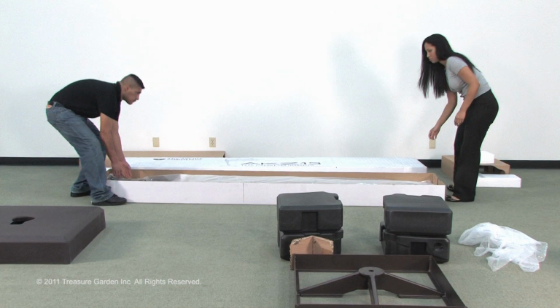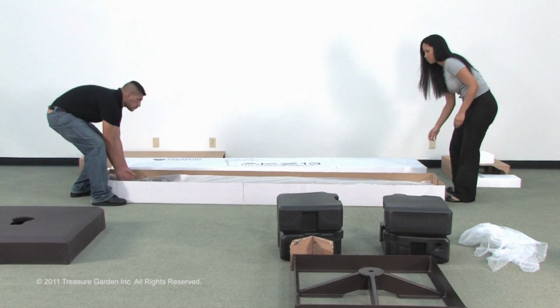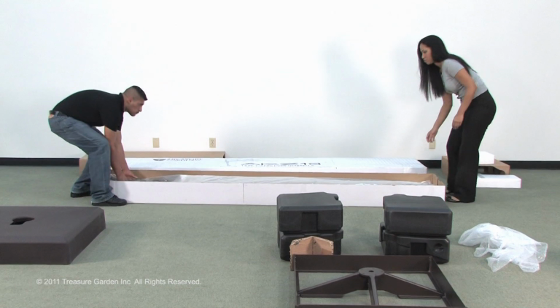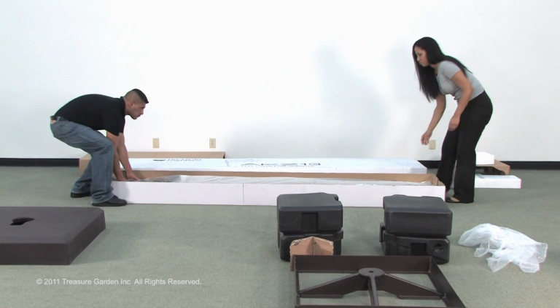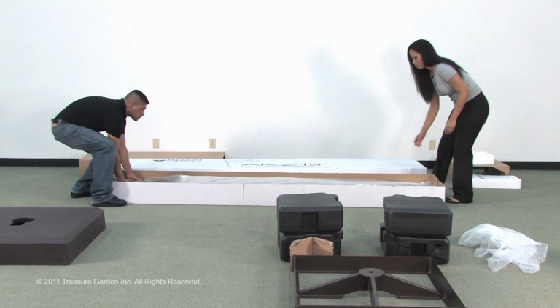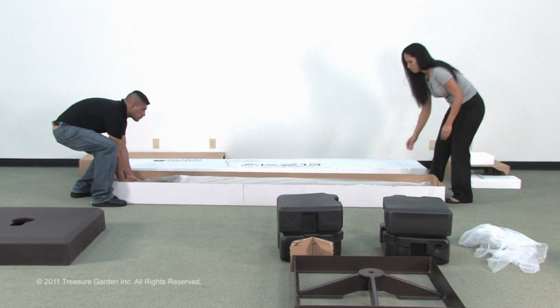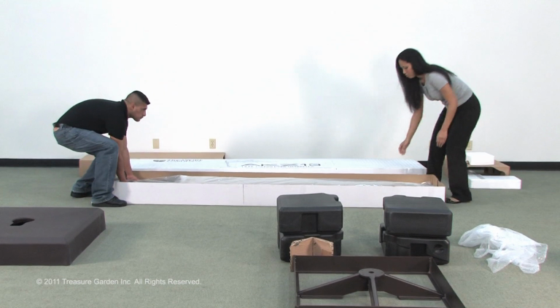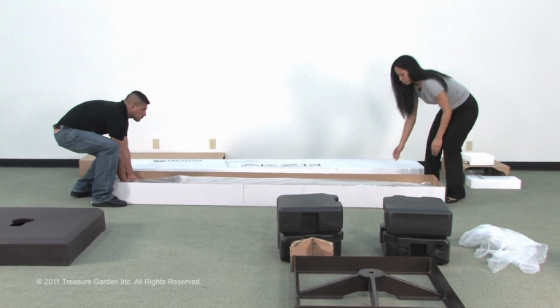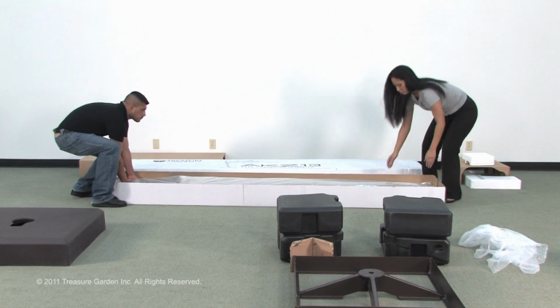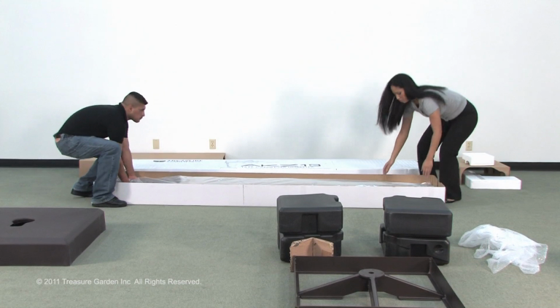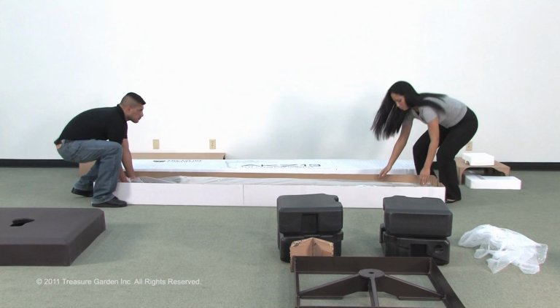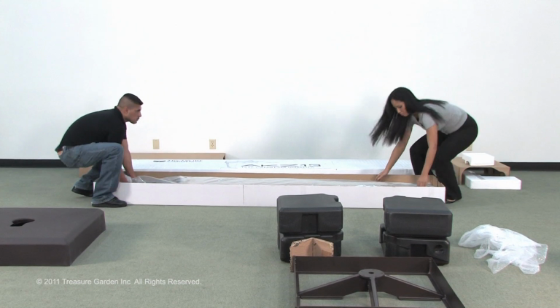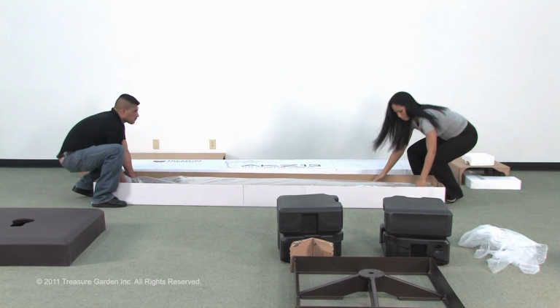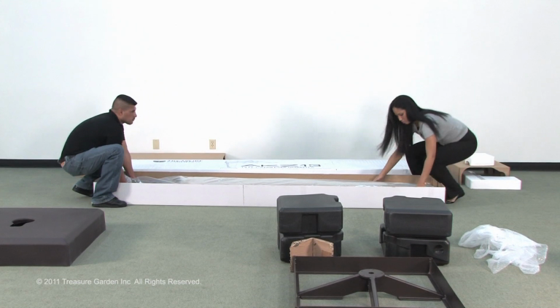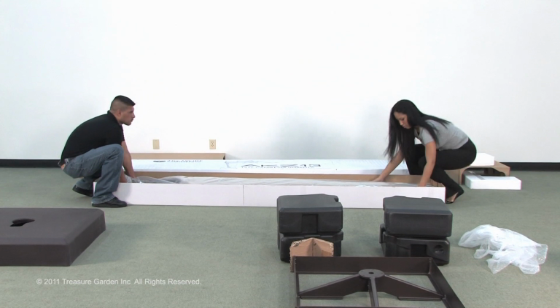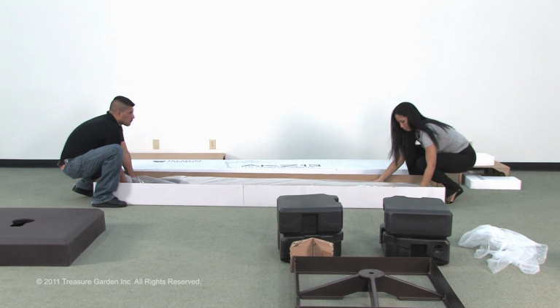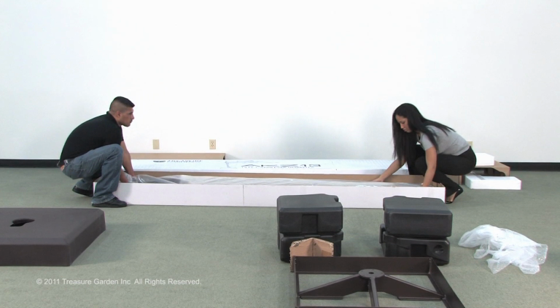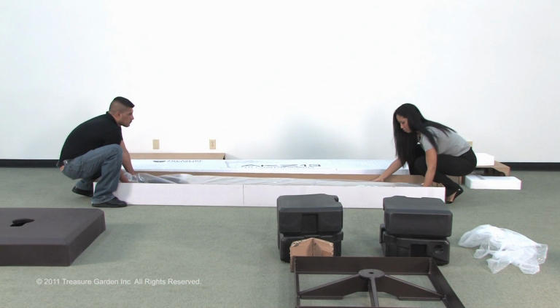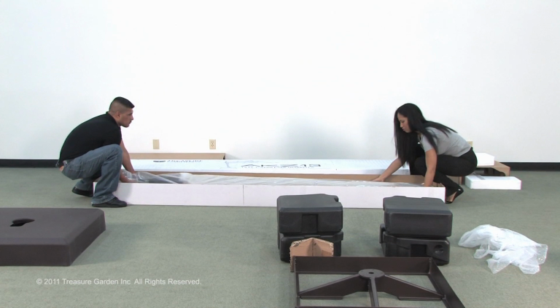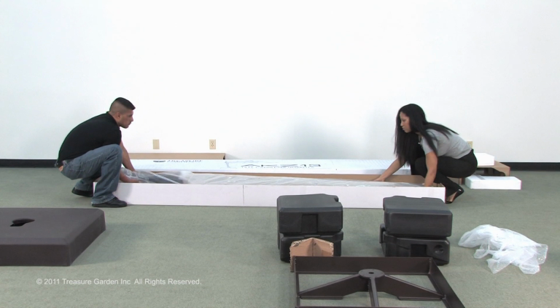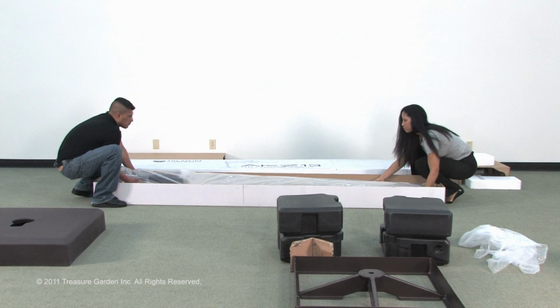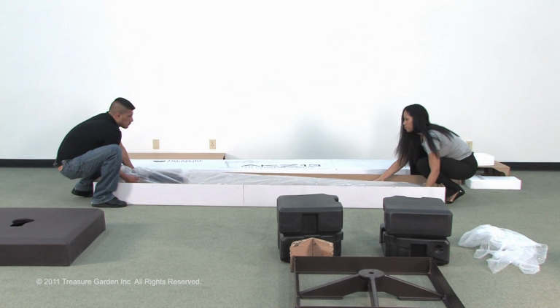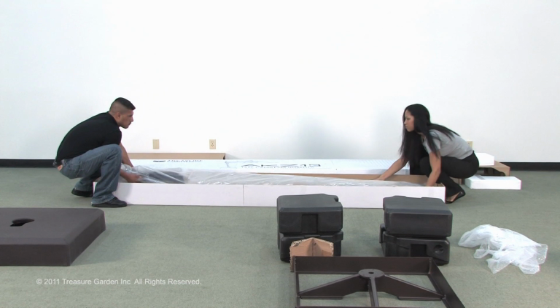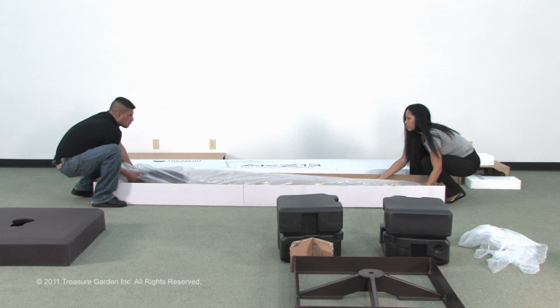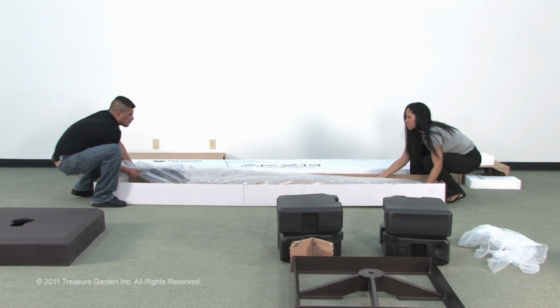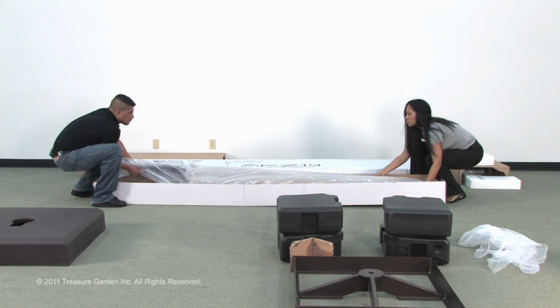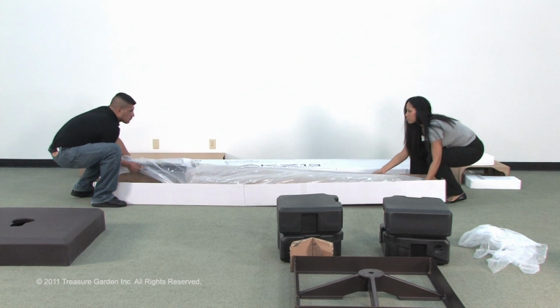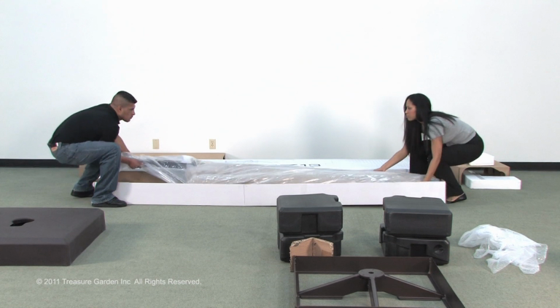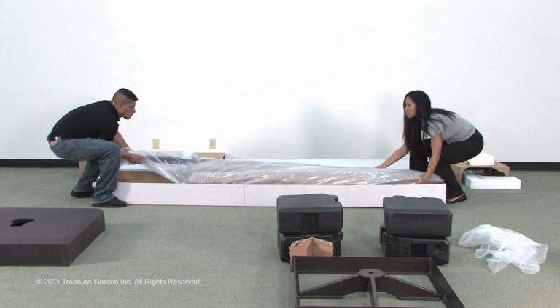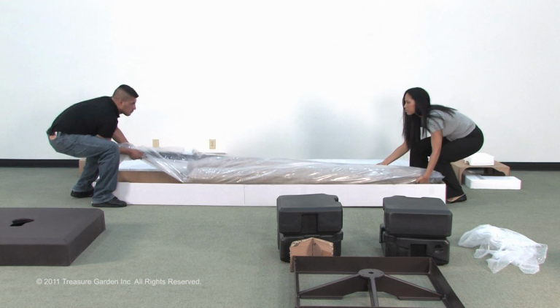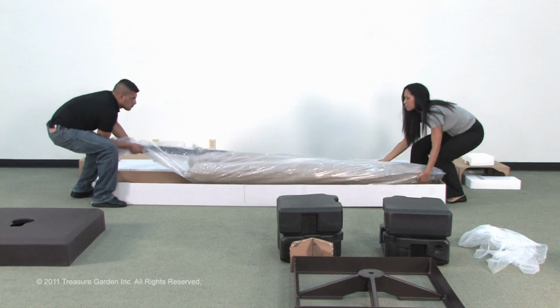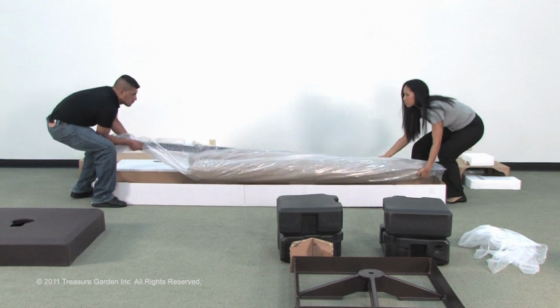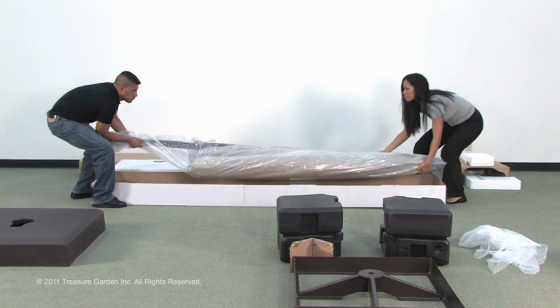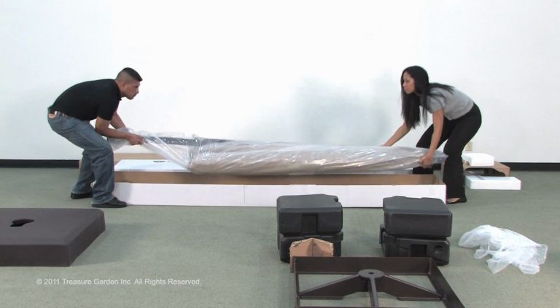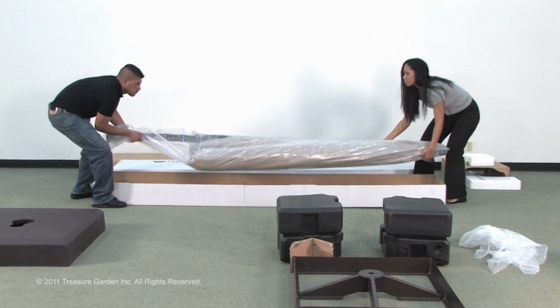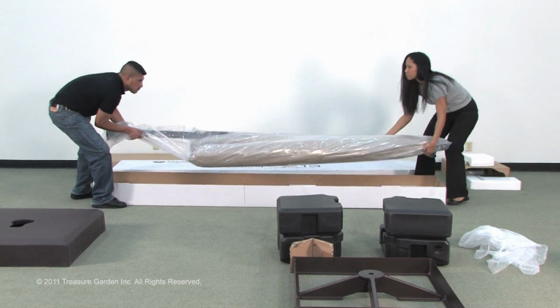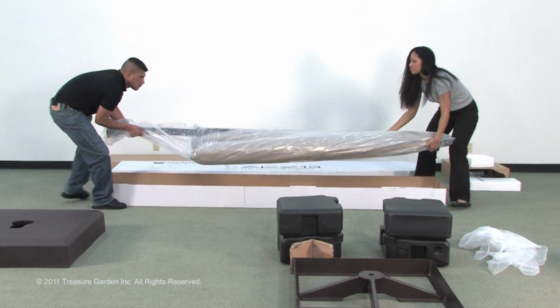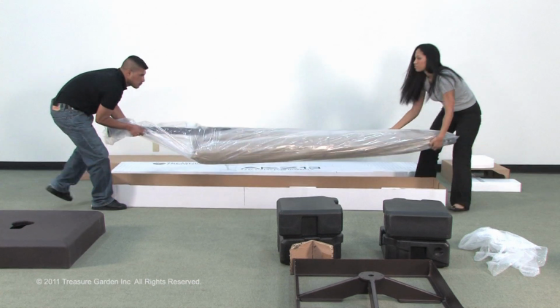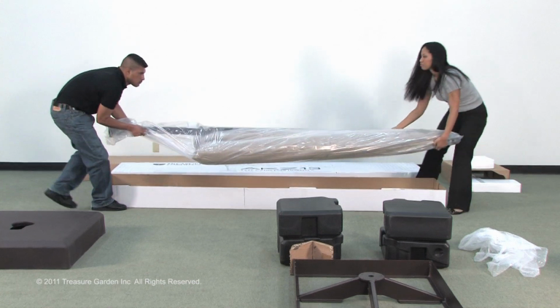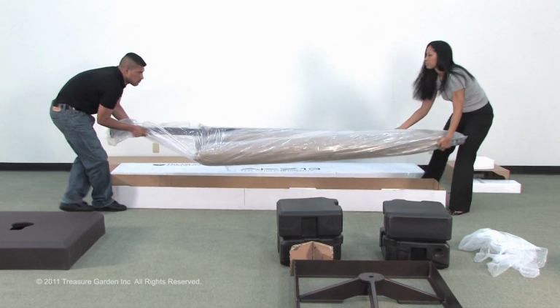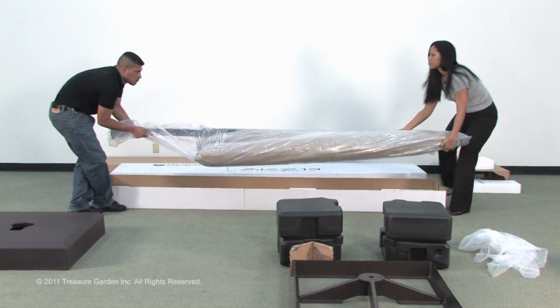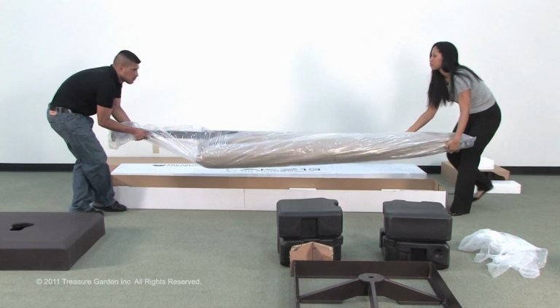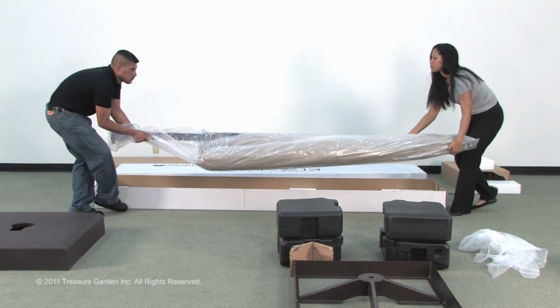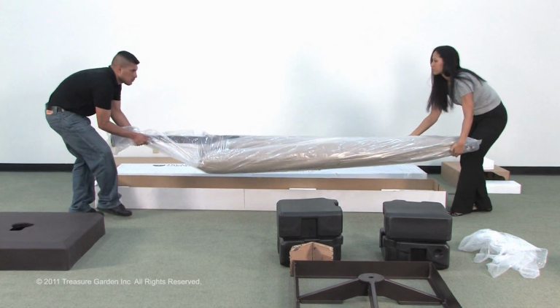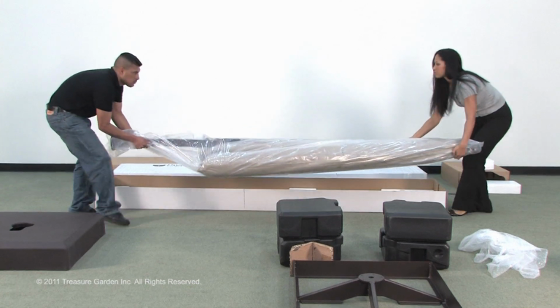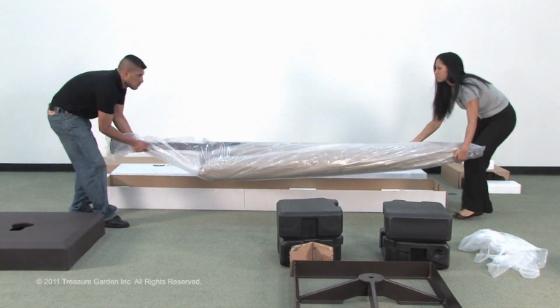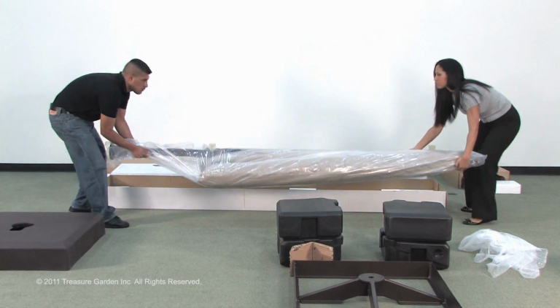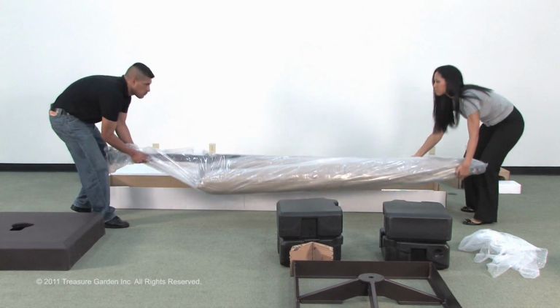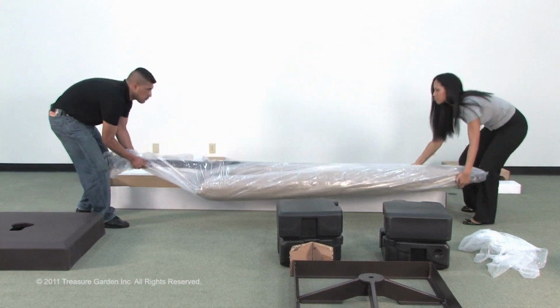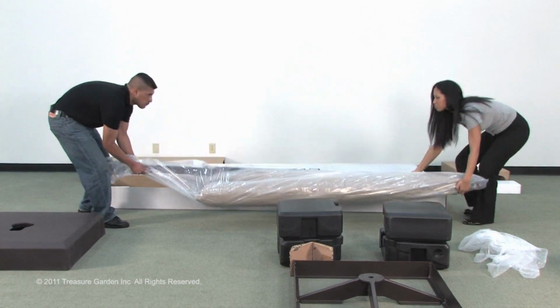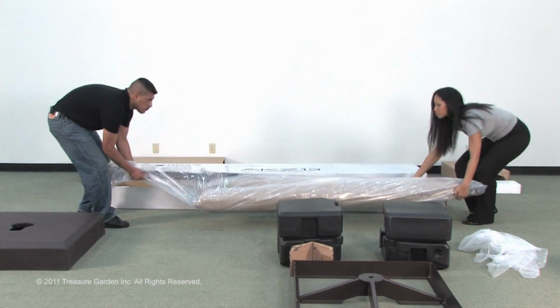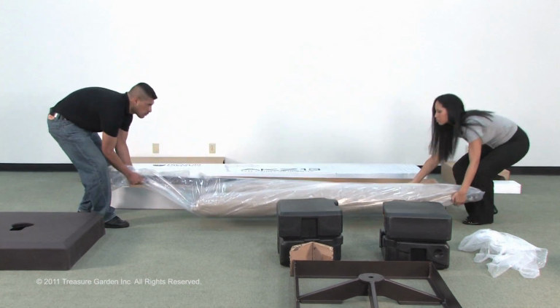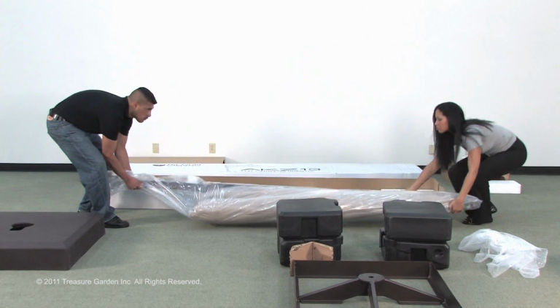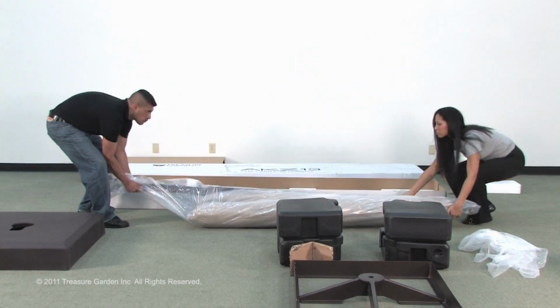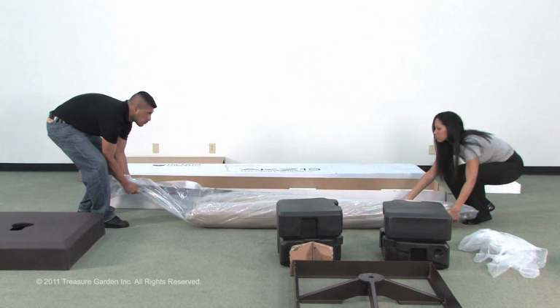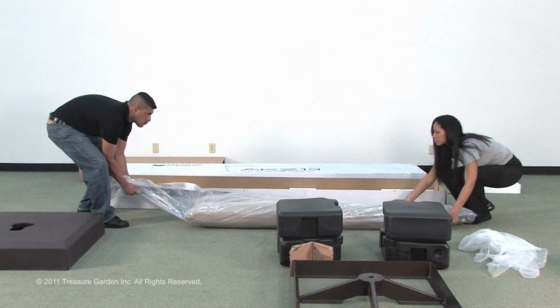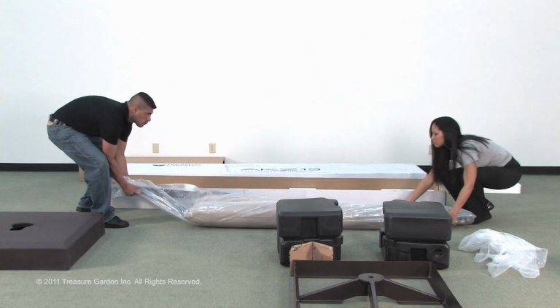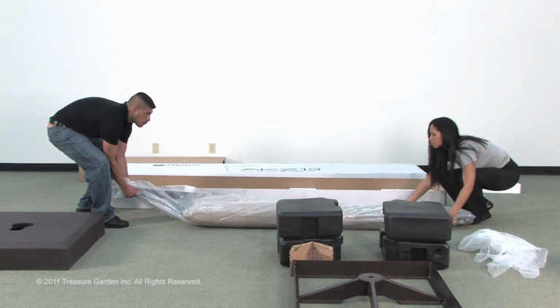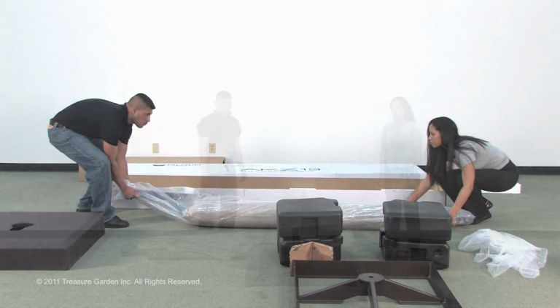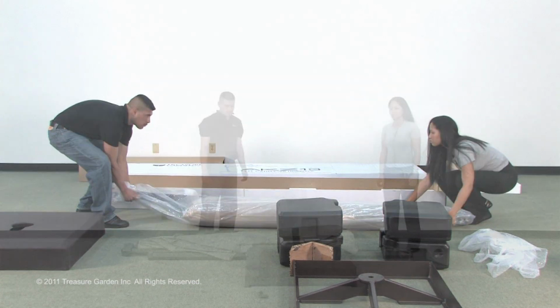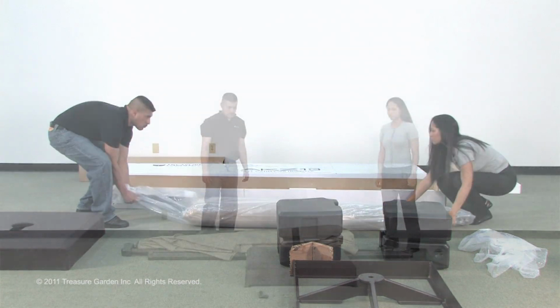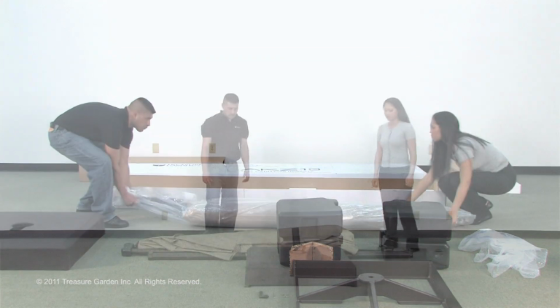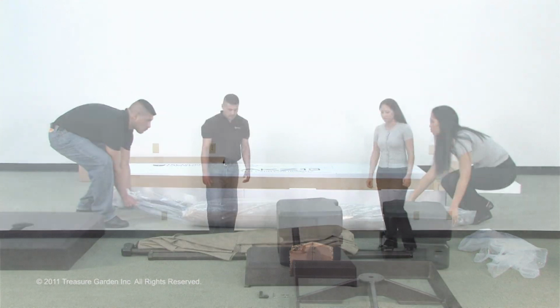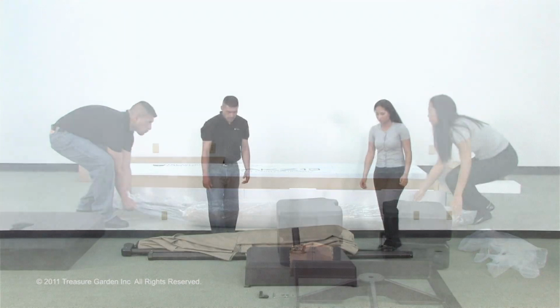Remove all packaging from carton. Please make sure you have all parts before proceeding.